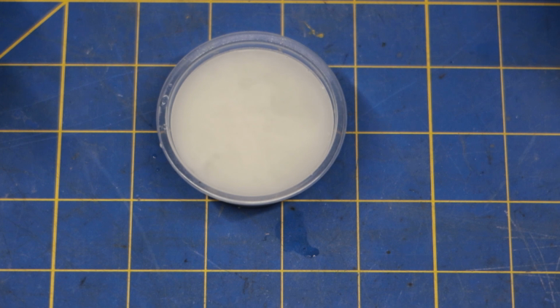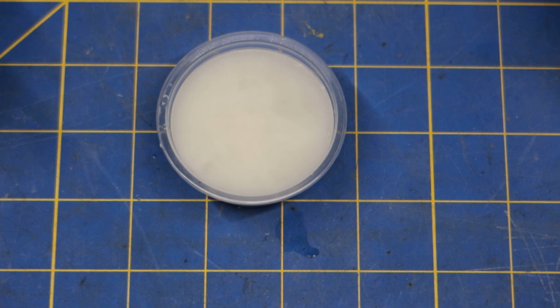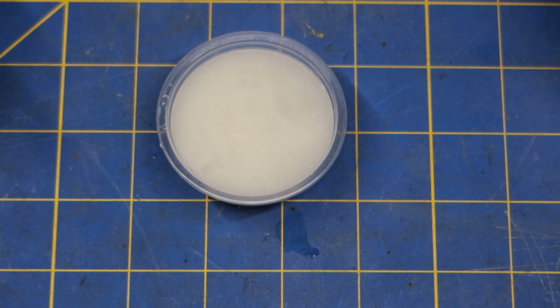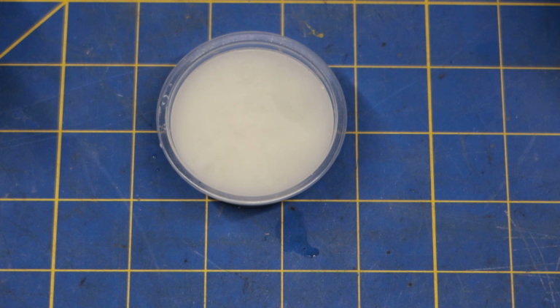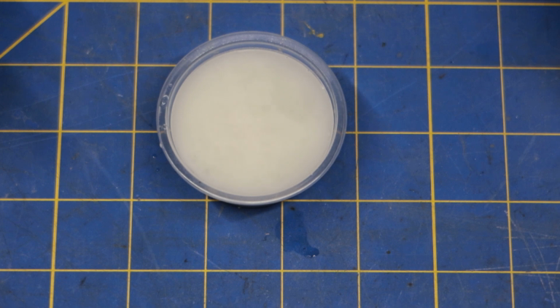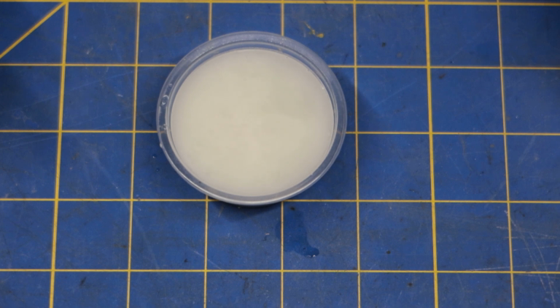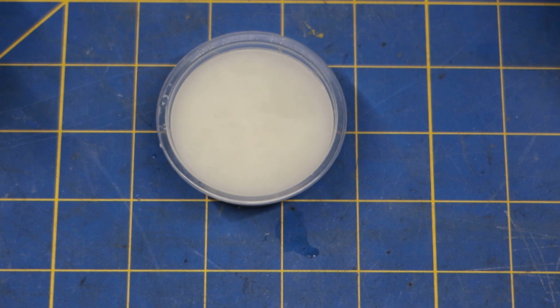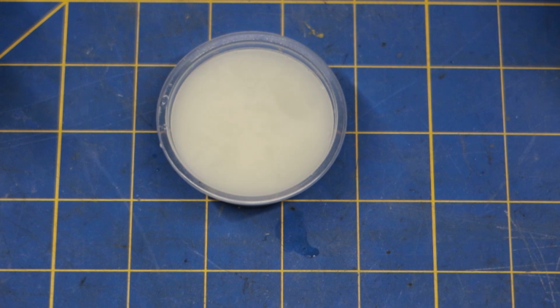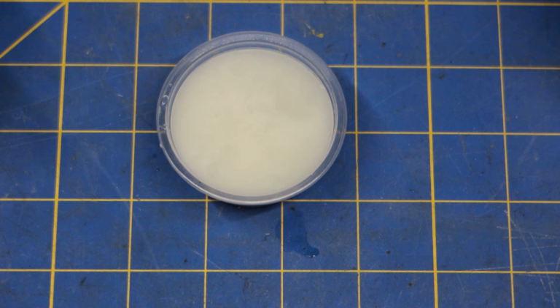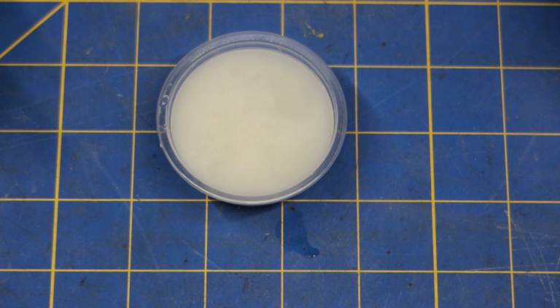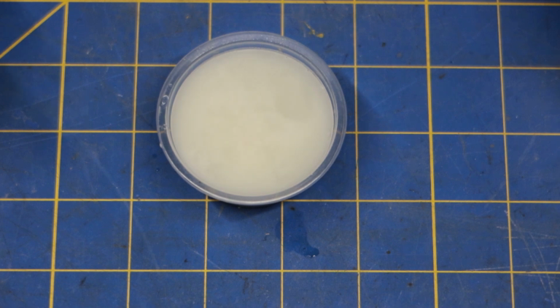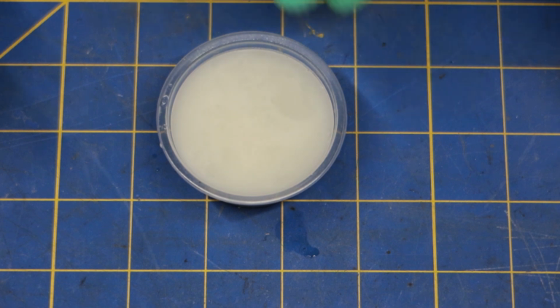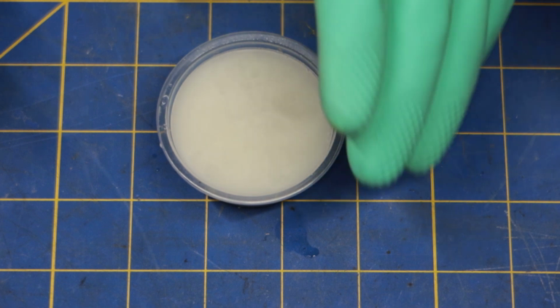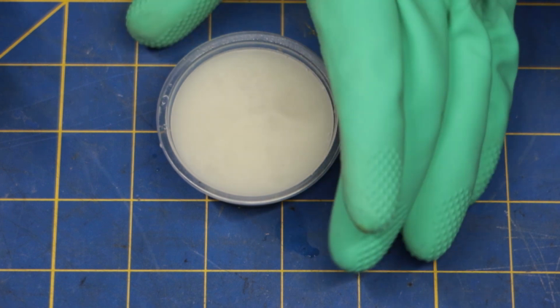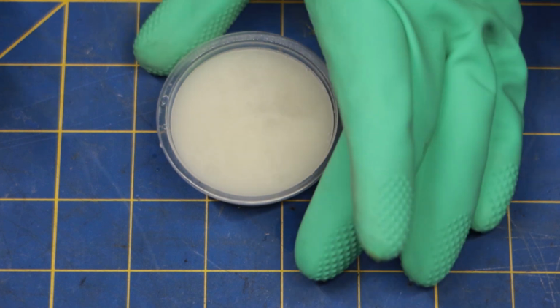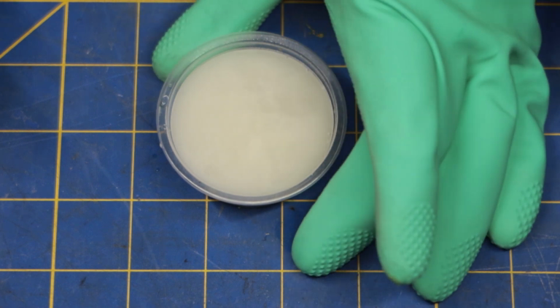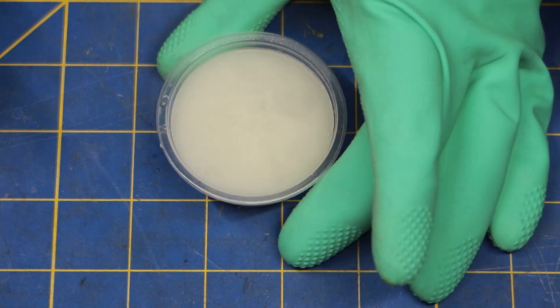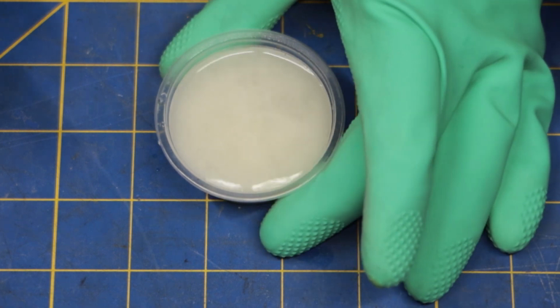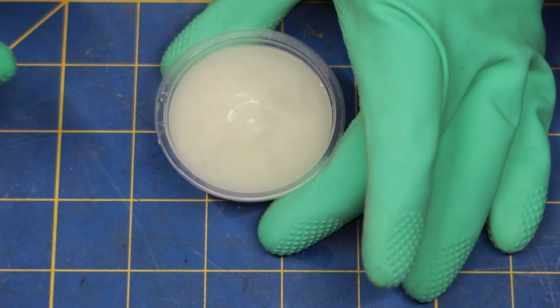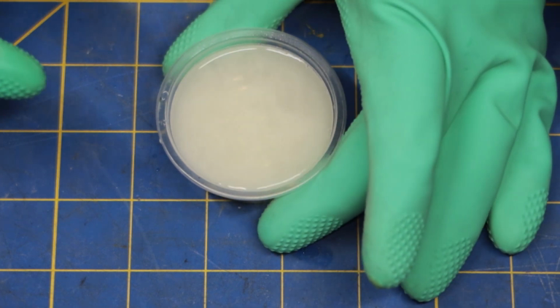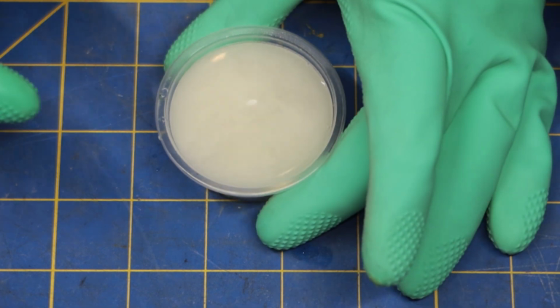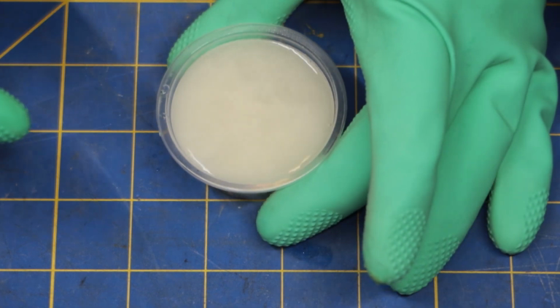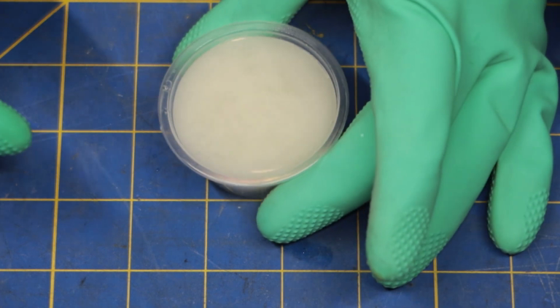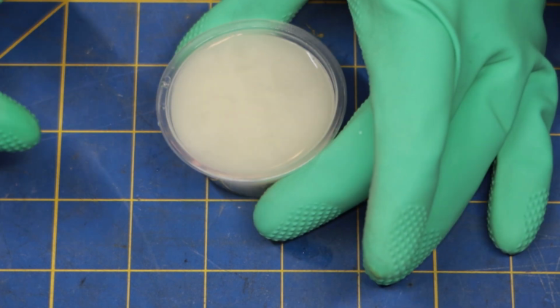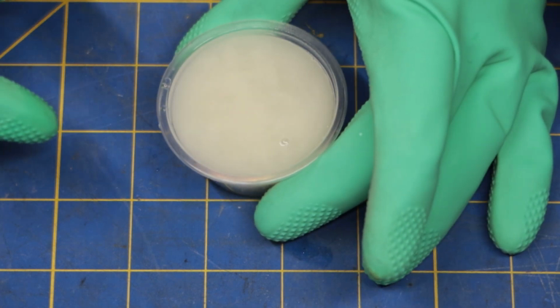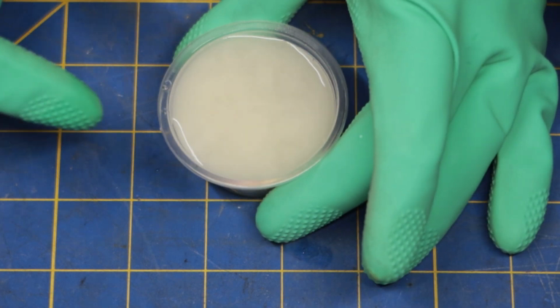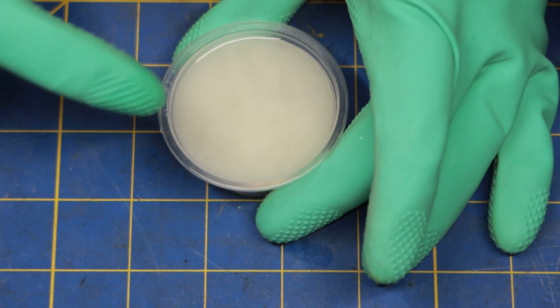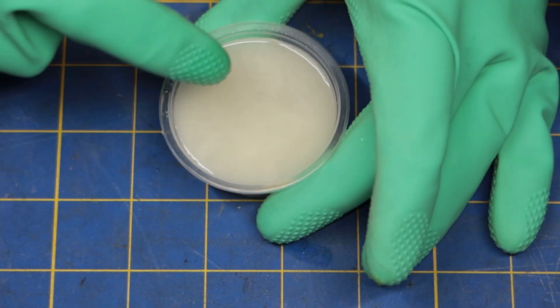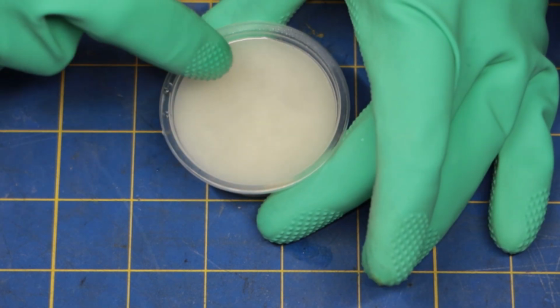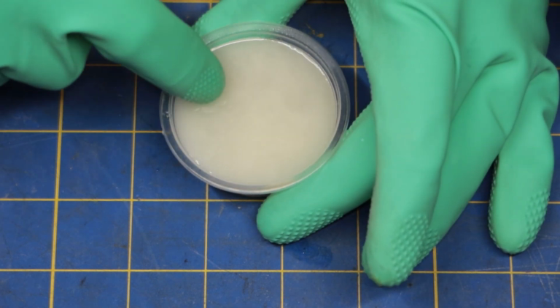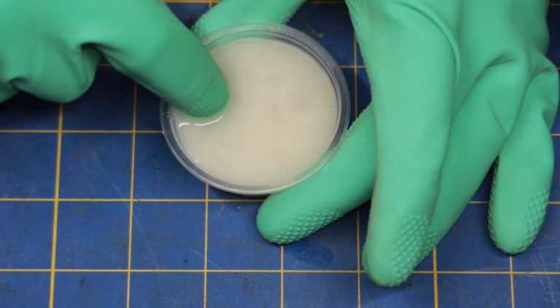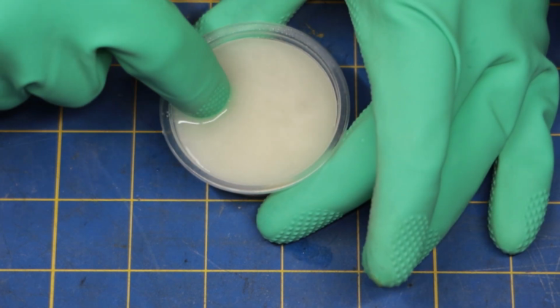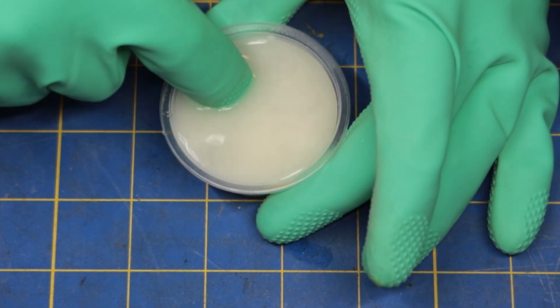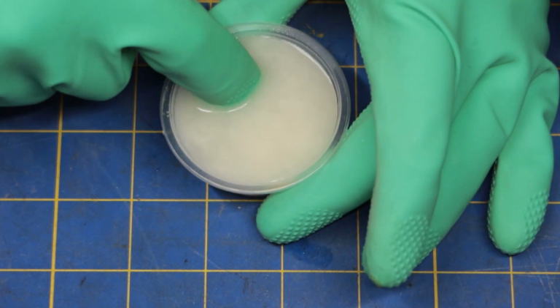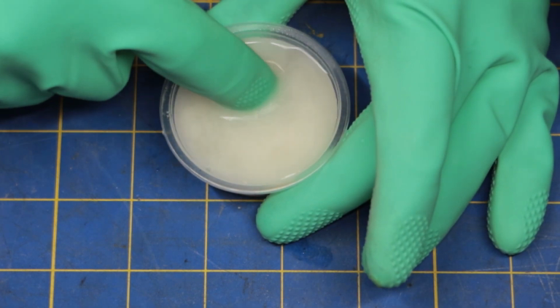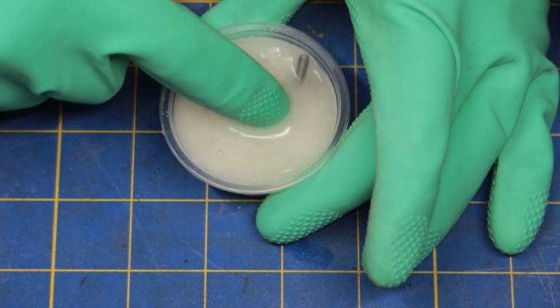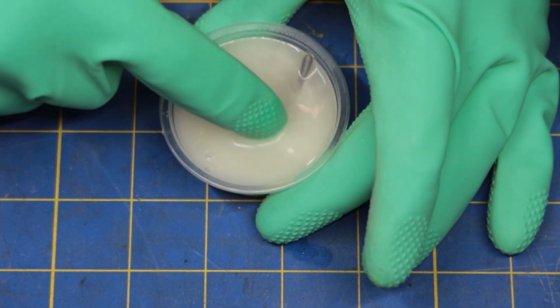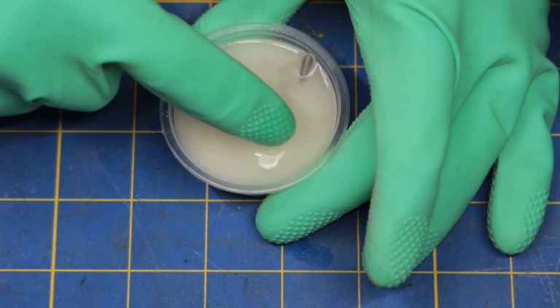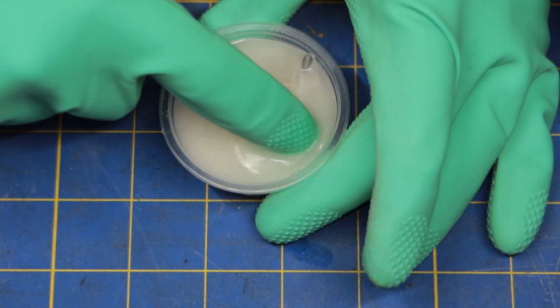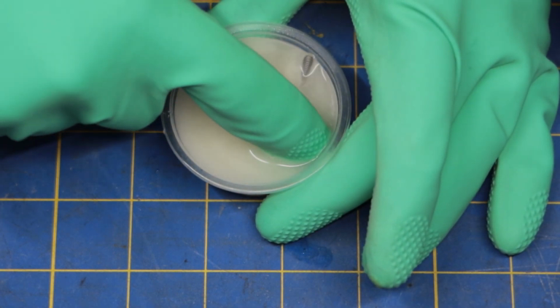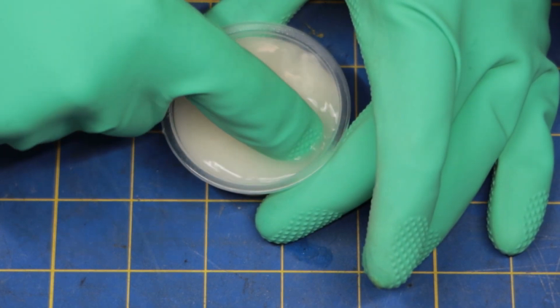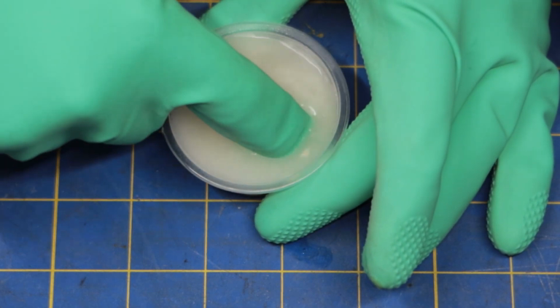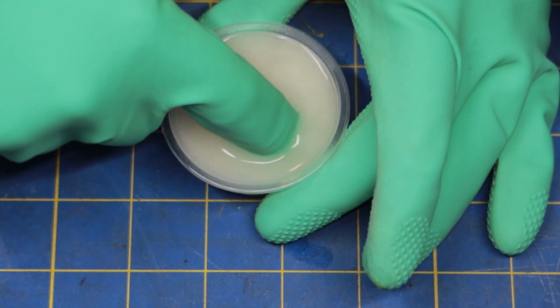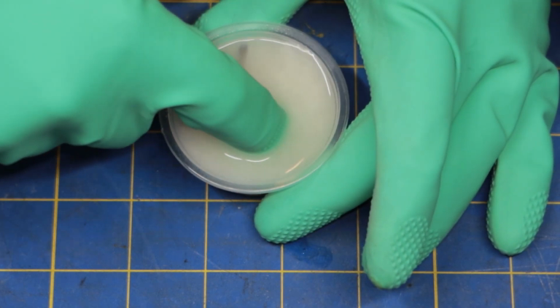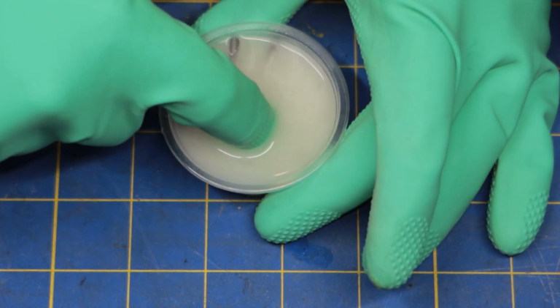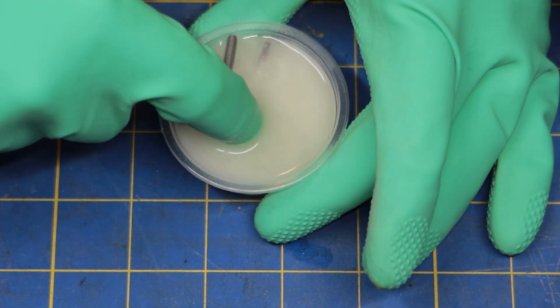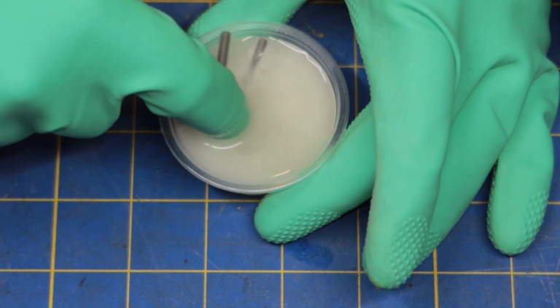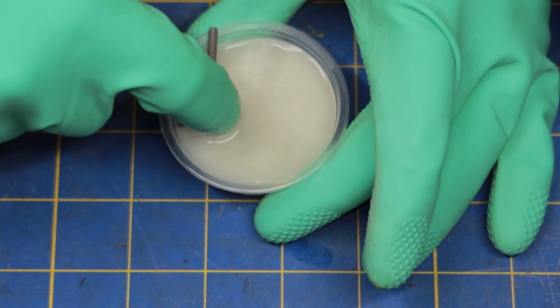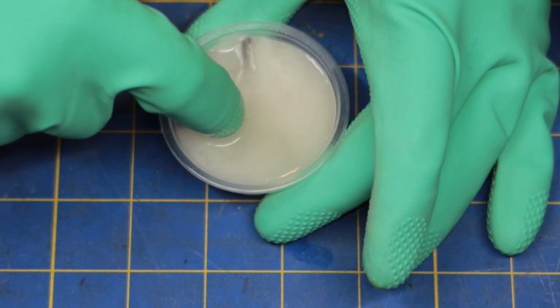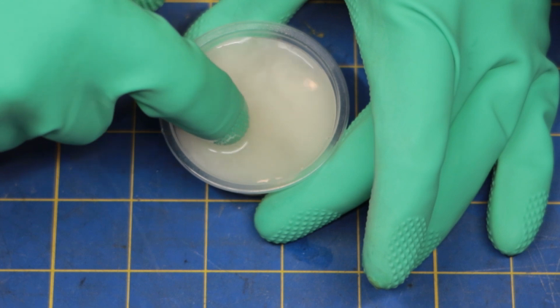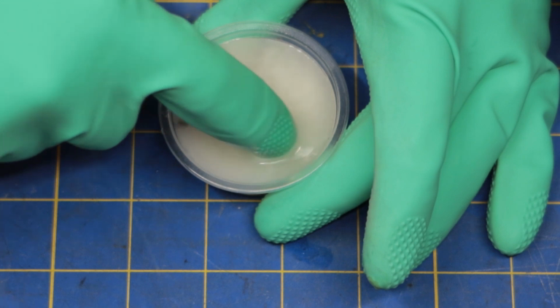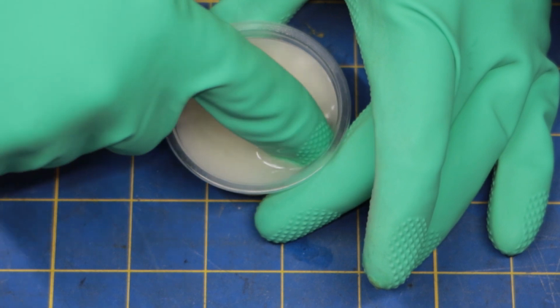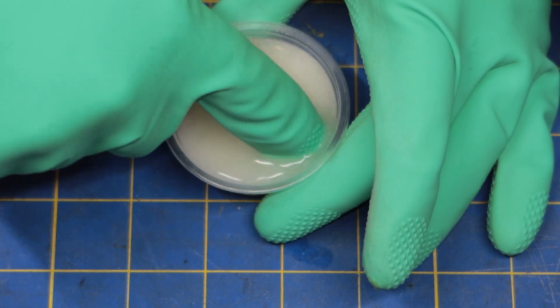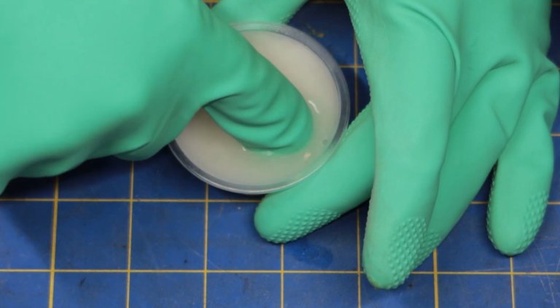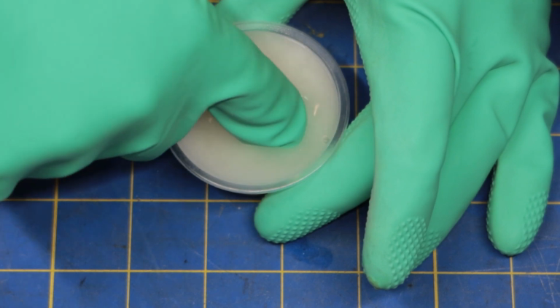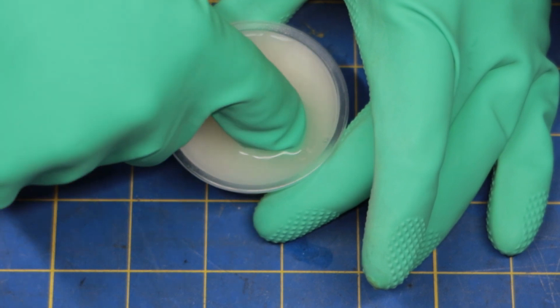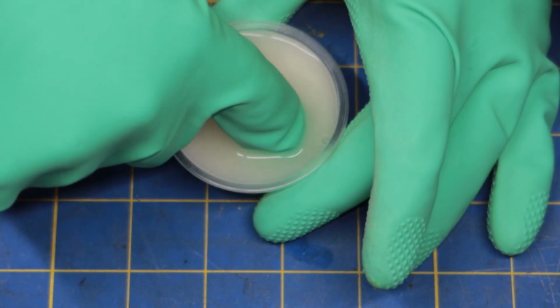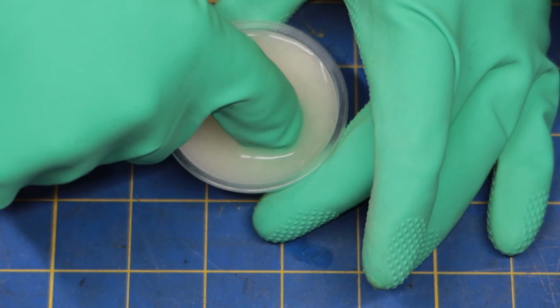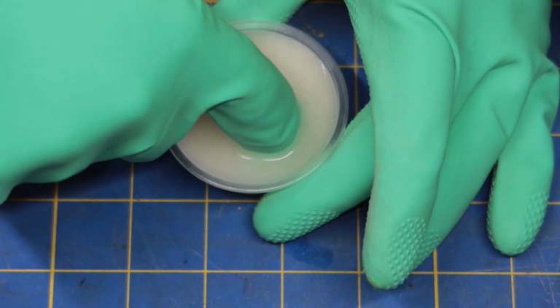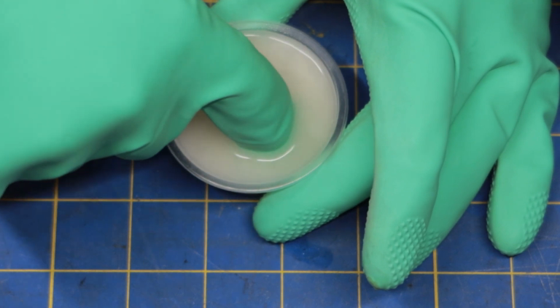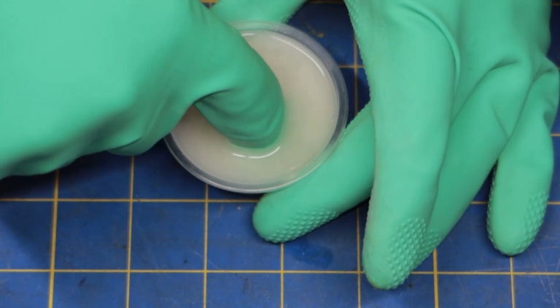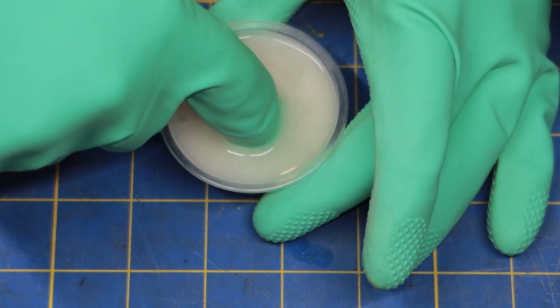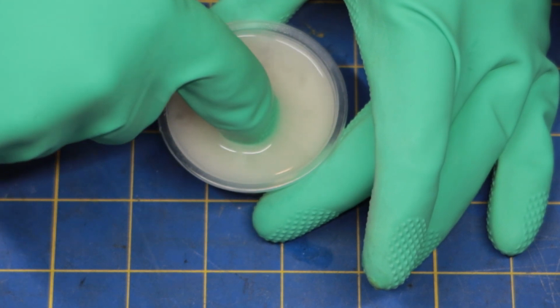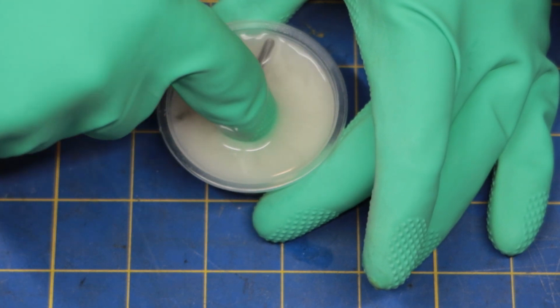Once all of the anodizing is removed, it's time to take the turnbuckles out of the acid and add them to the baking soda solution to neutralize it.